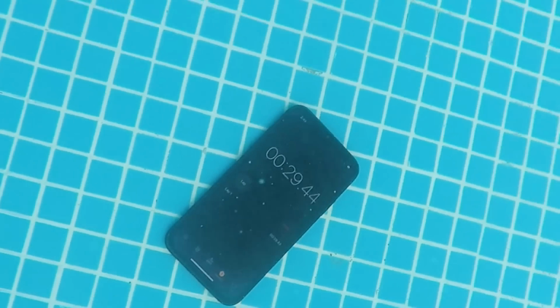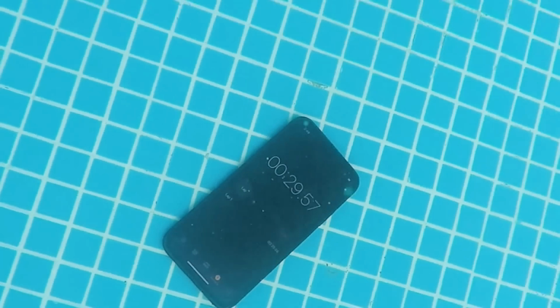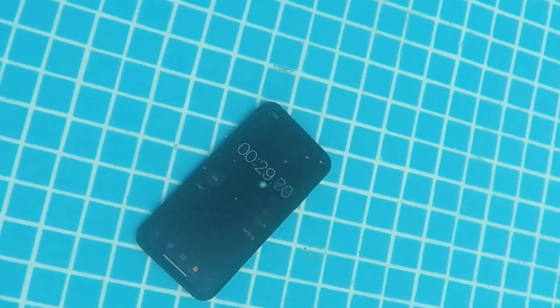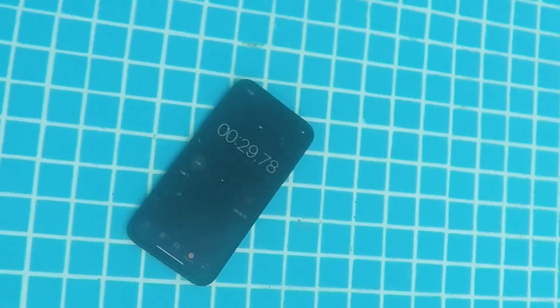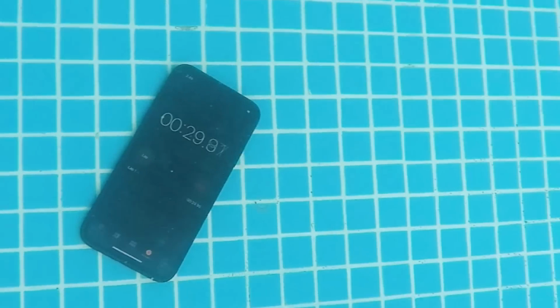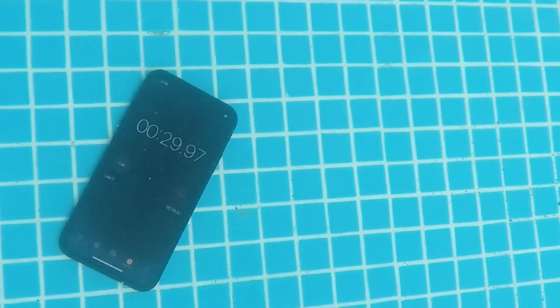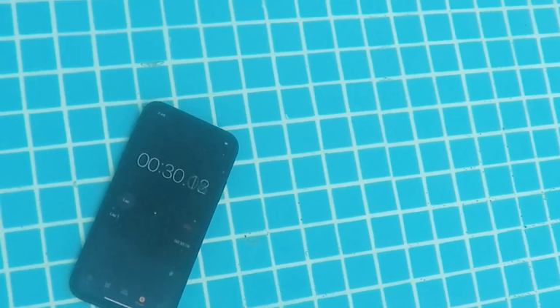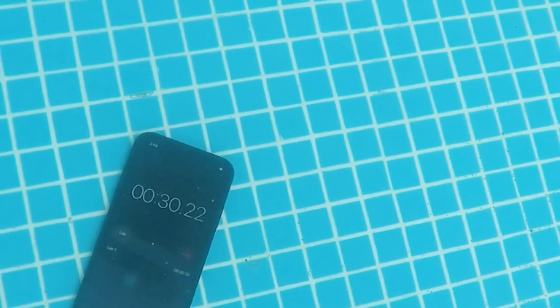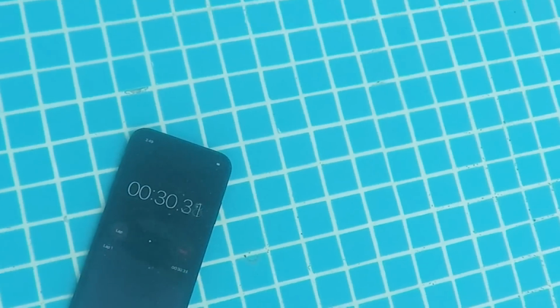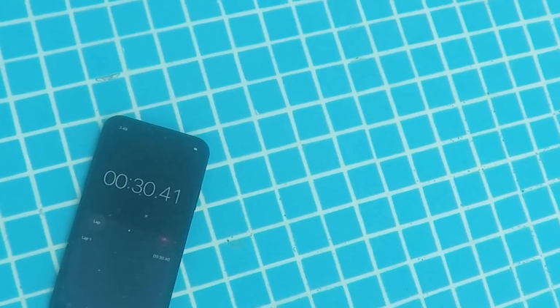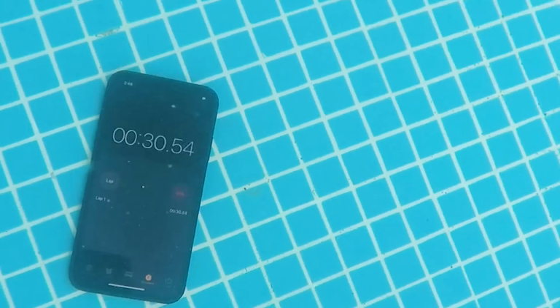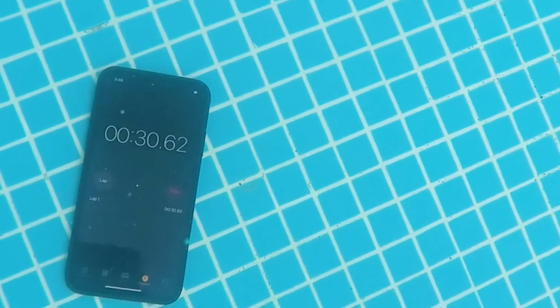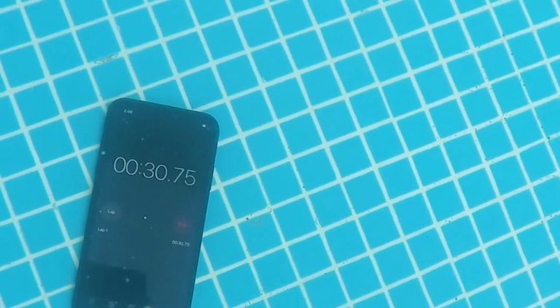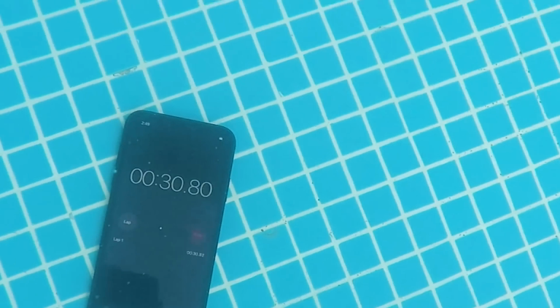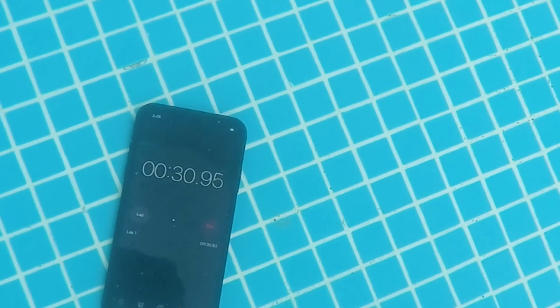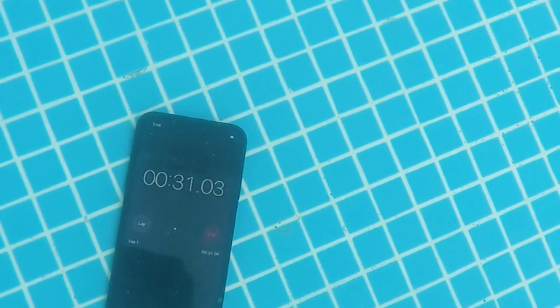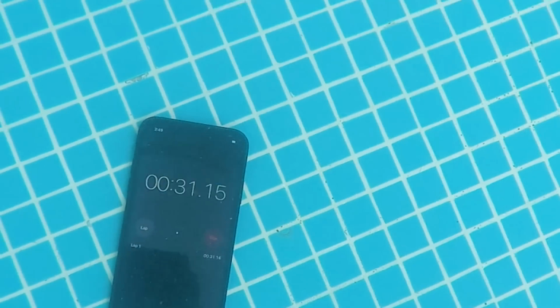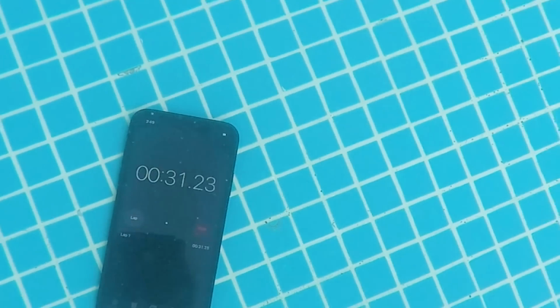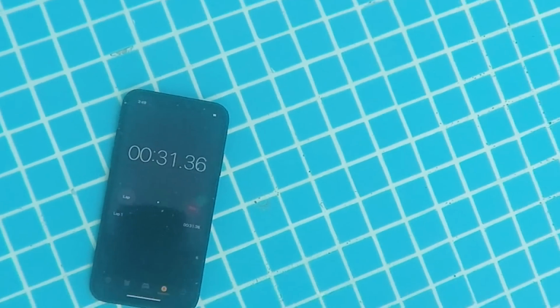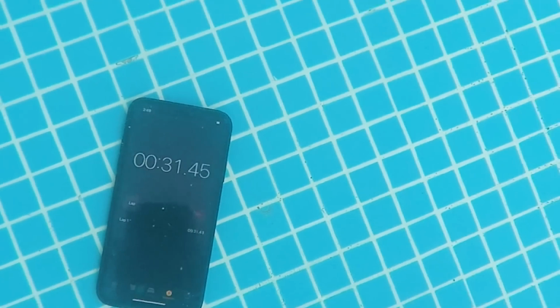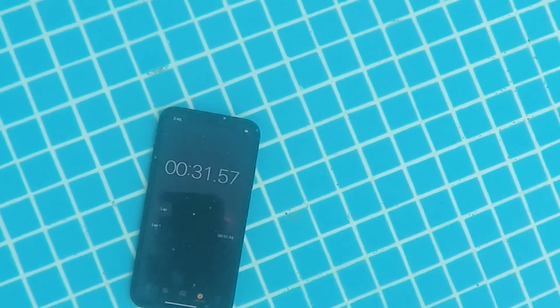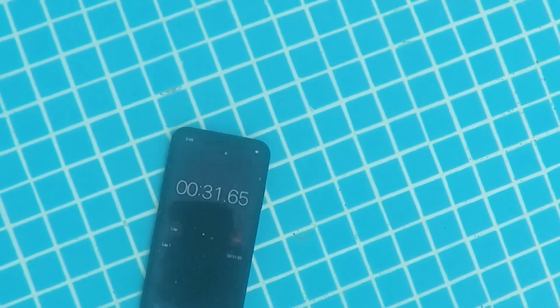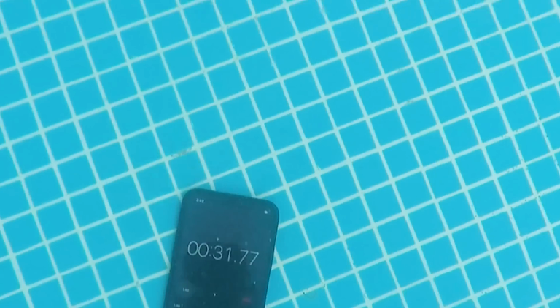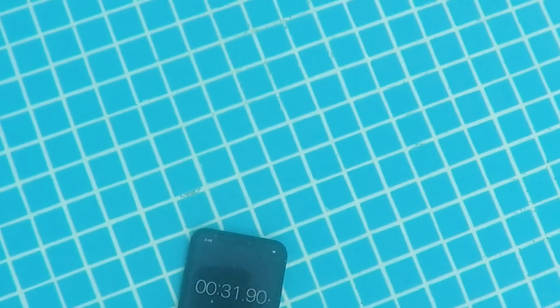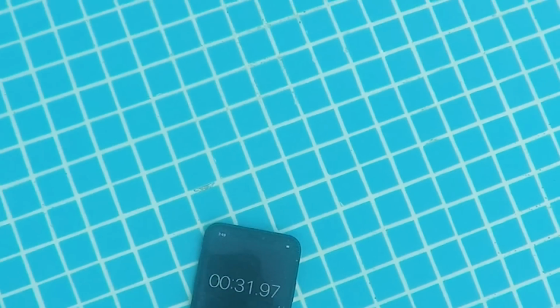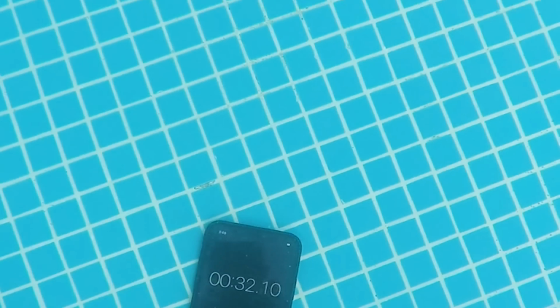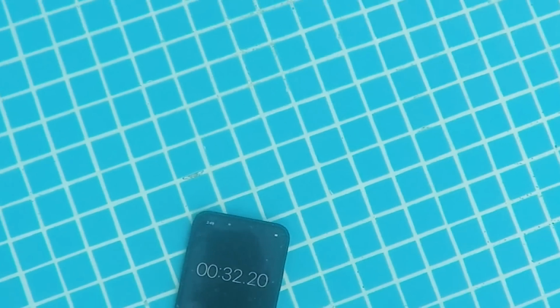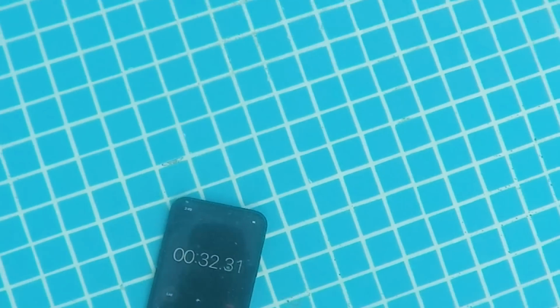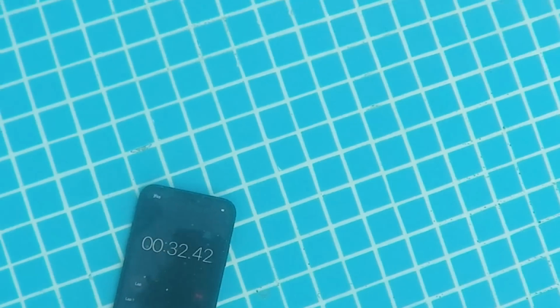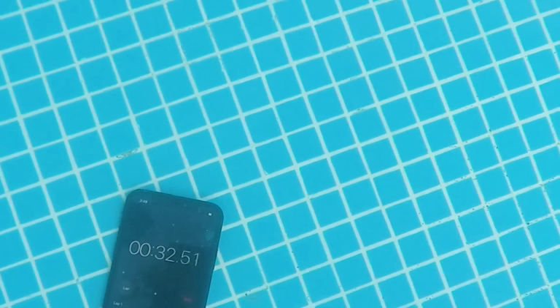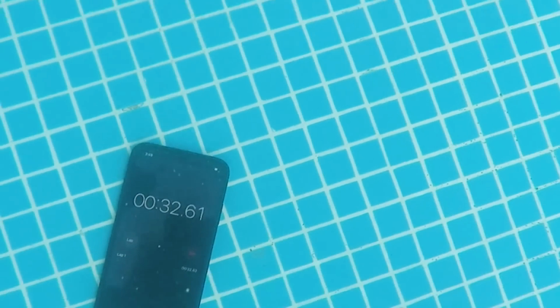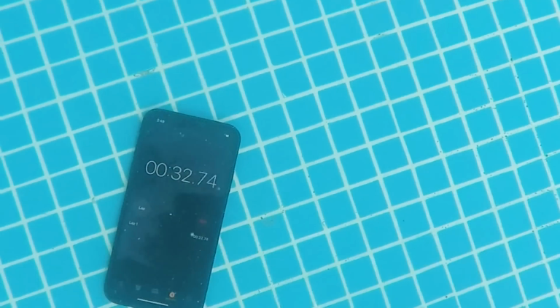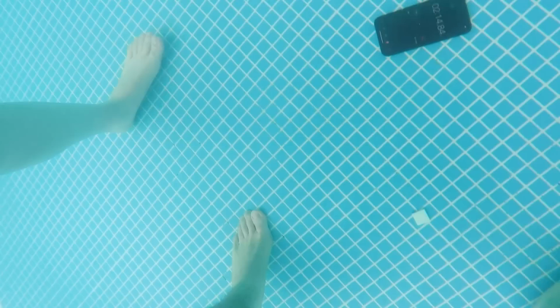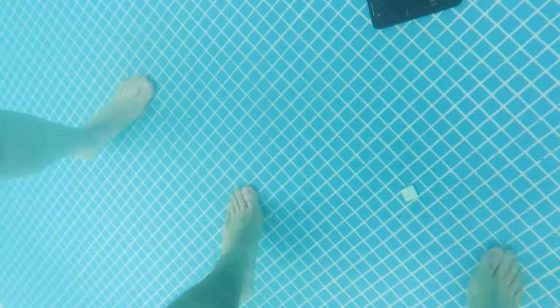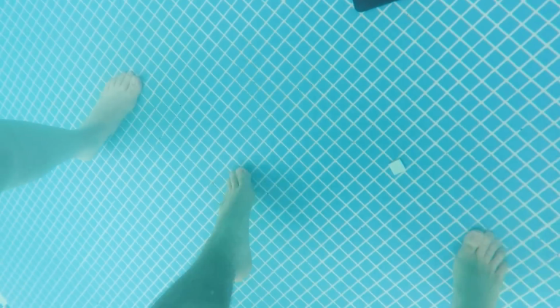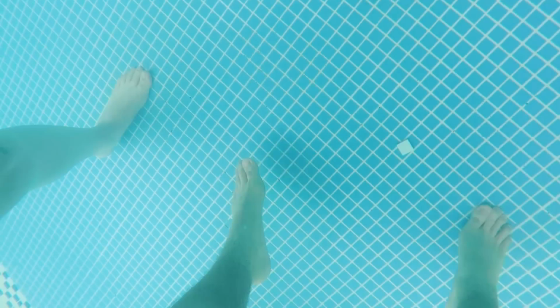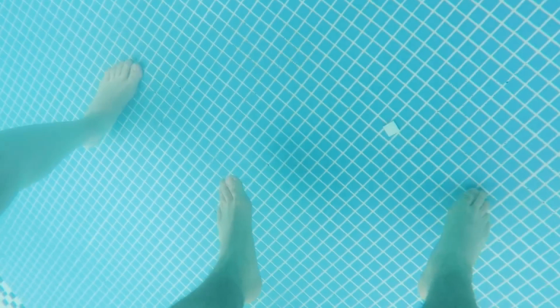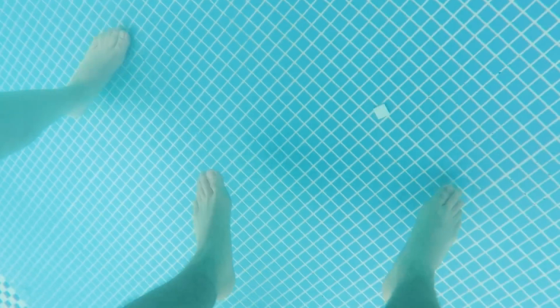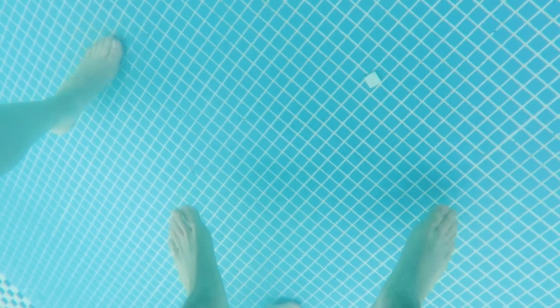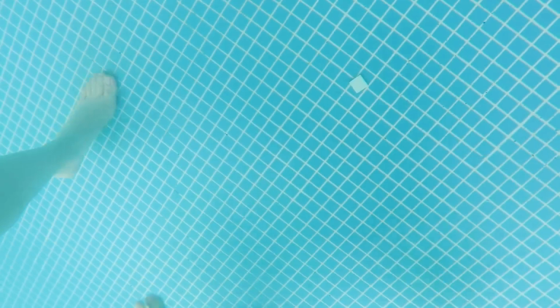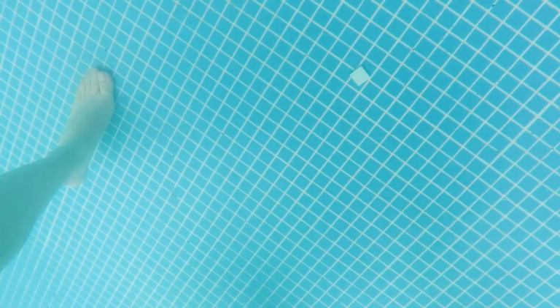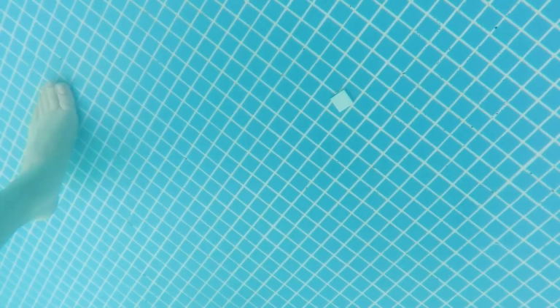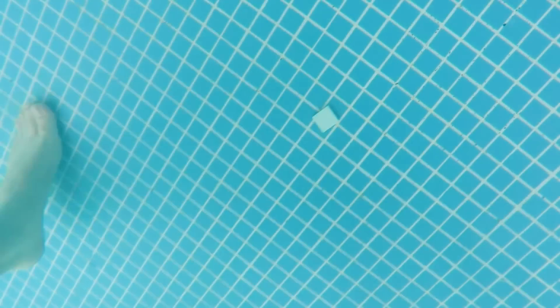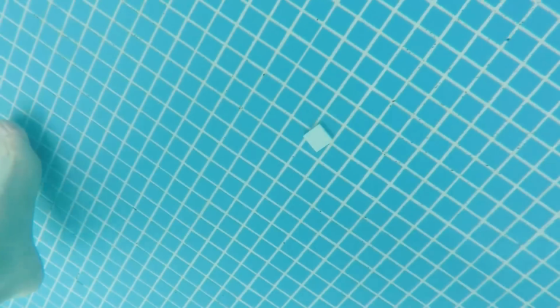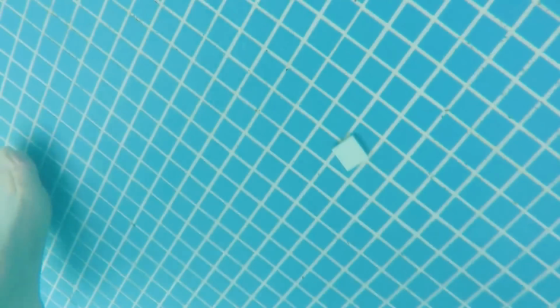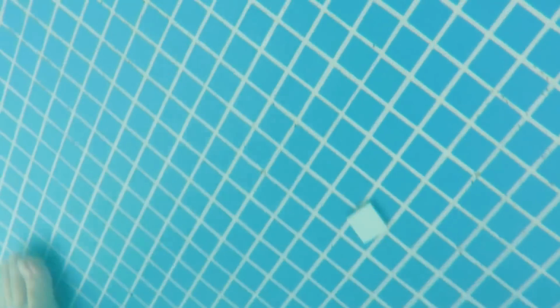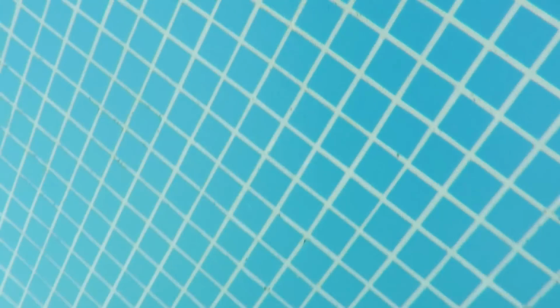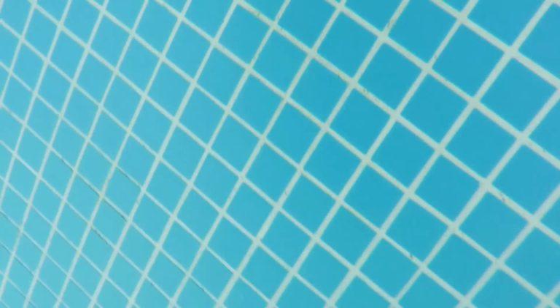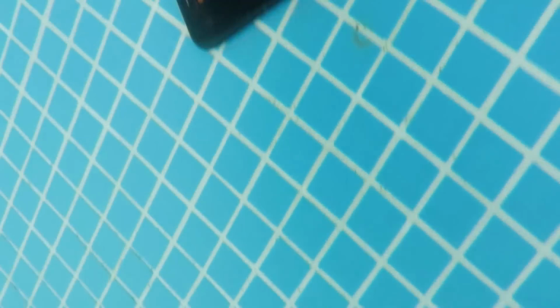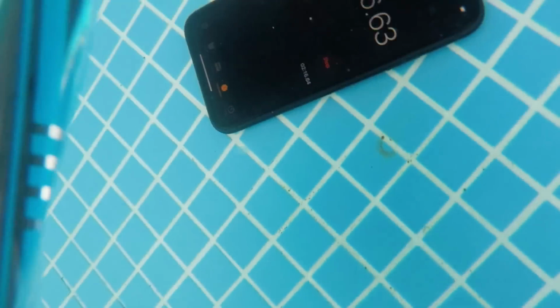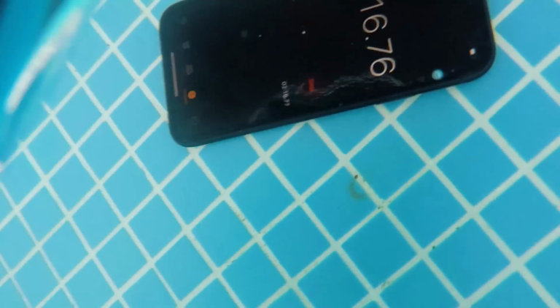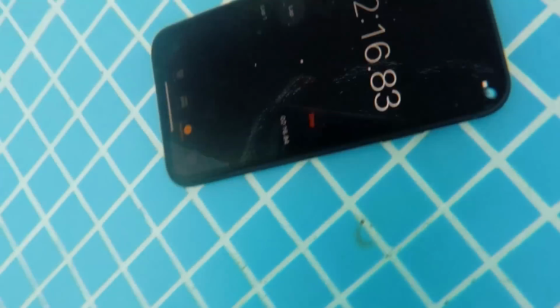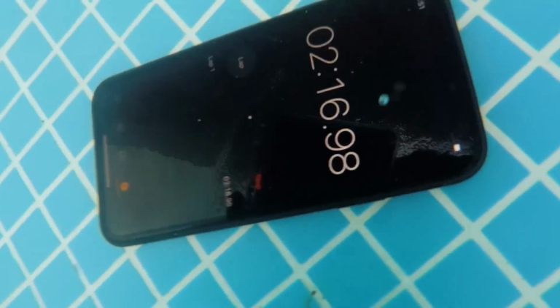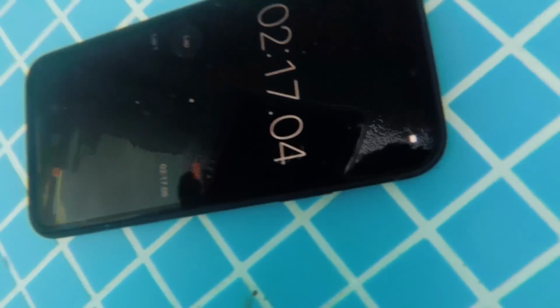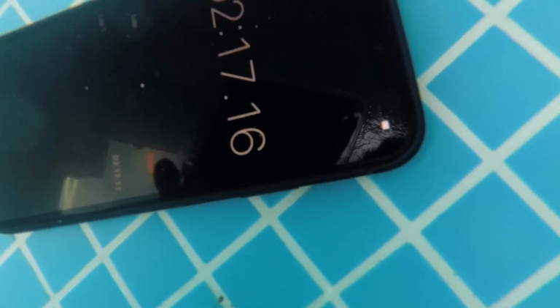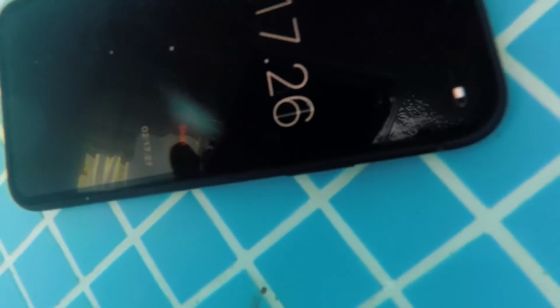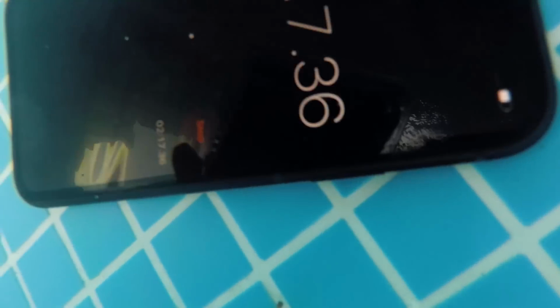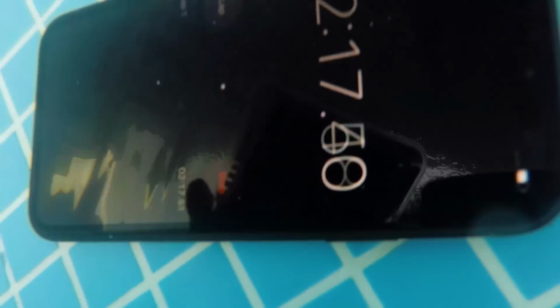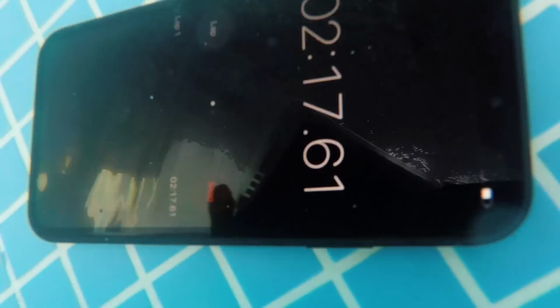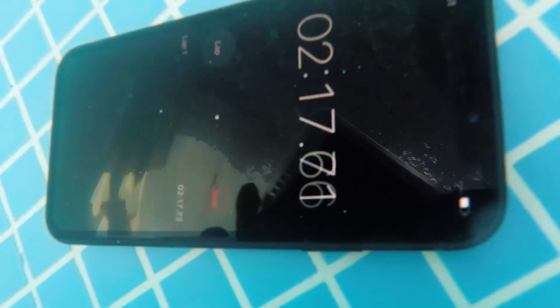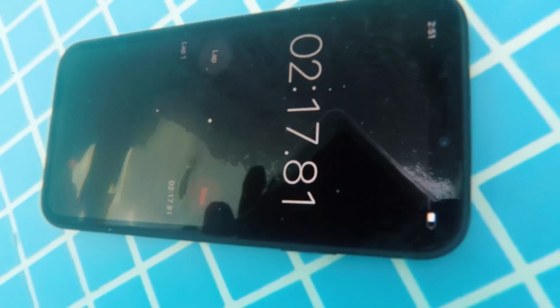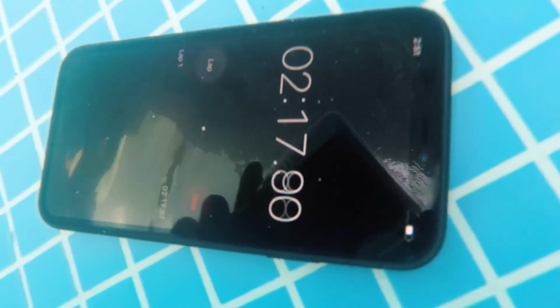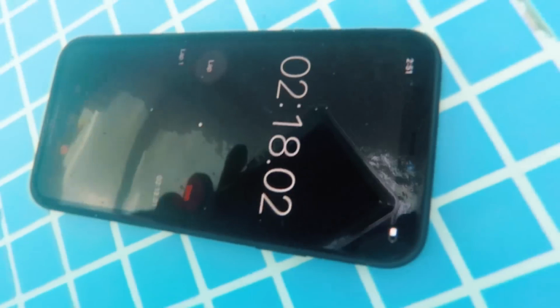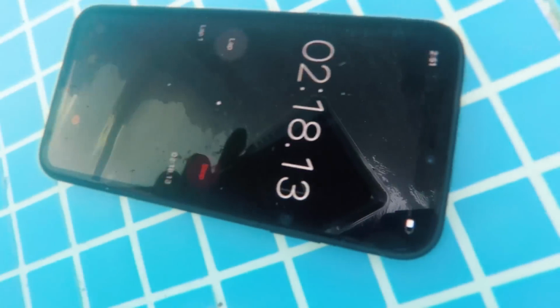When I dove underwater to find the iPhone 11, I didn't even see it producing any bubbles, which made me believe in the official data.